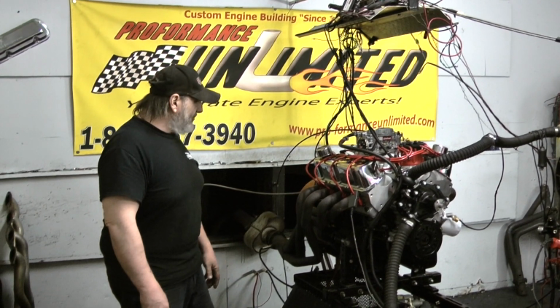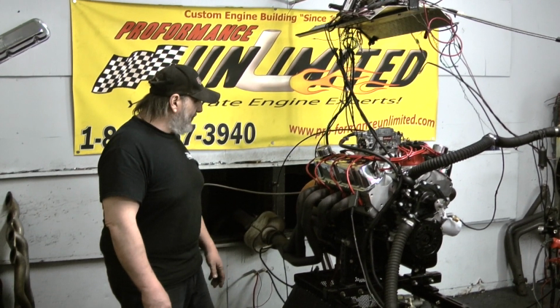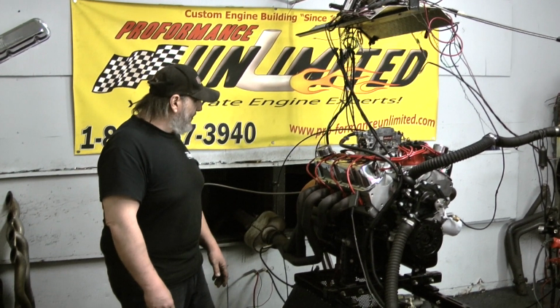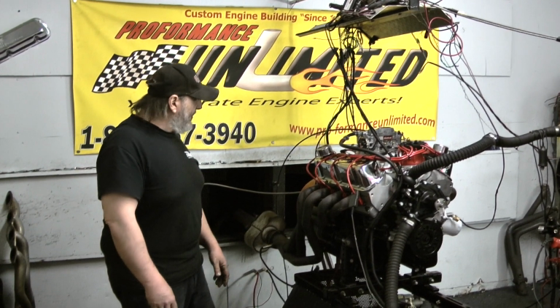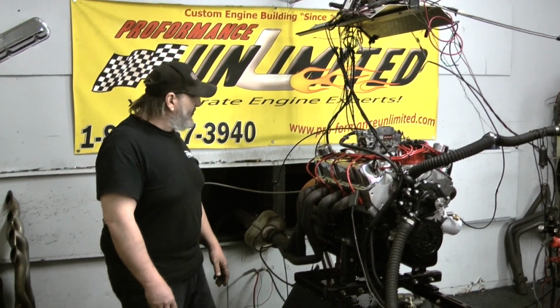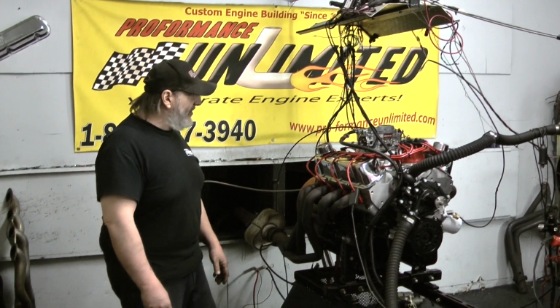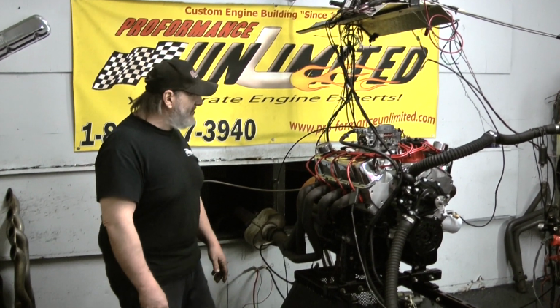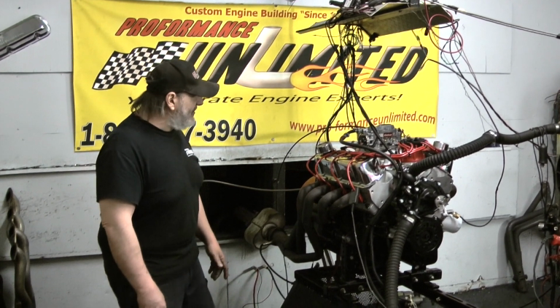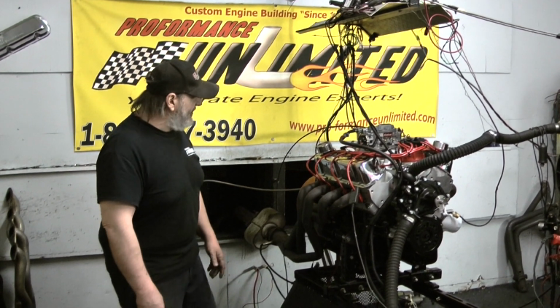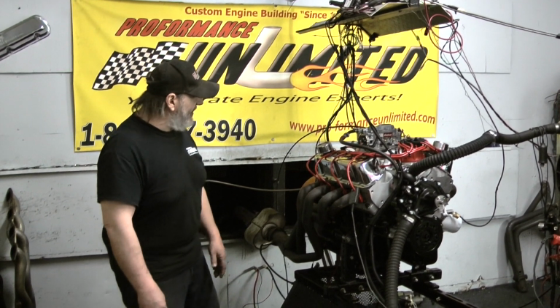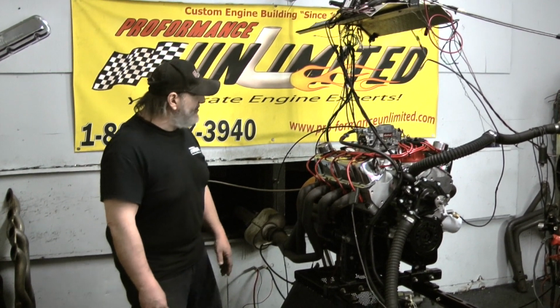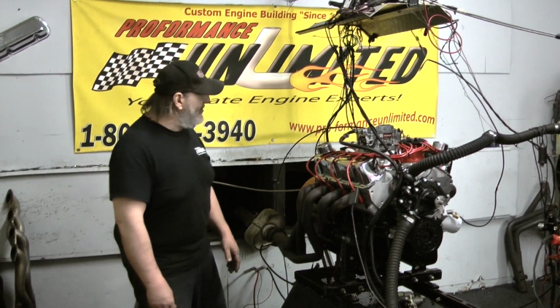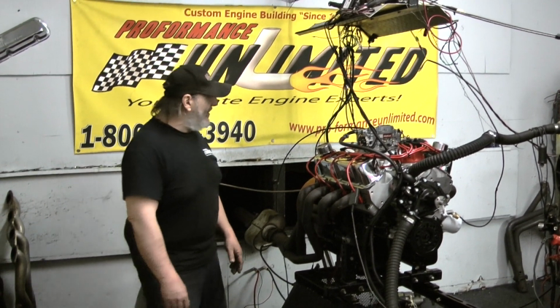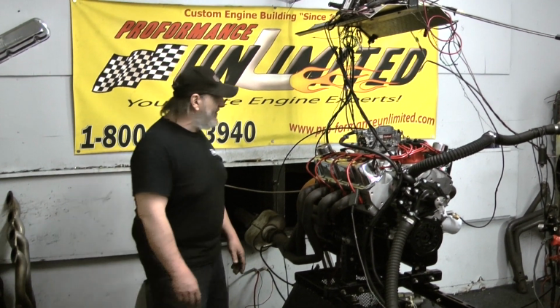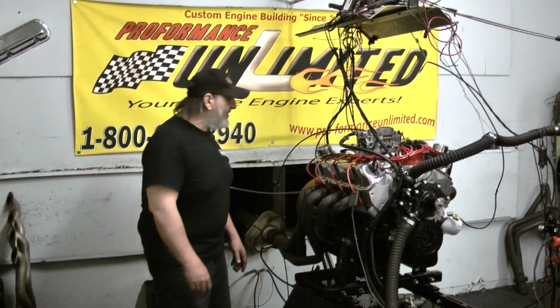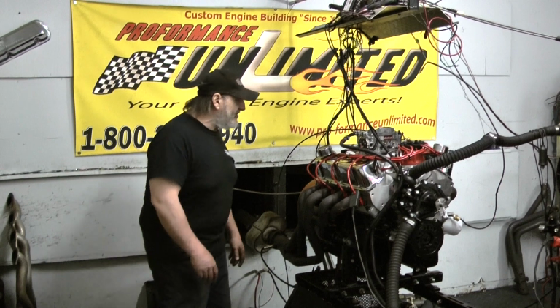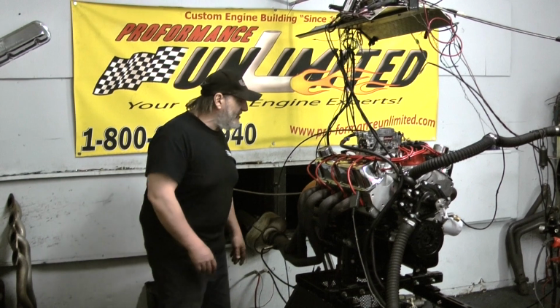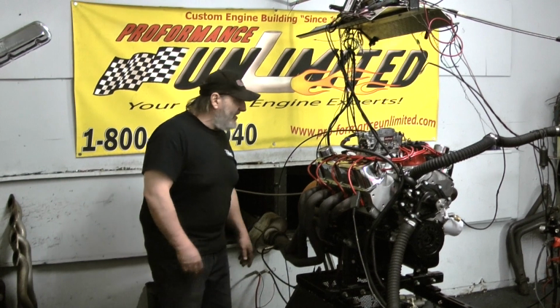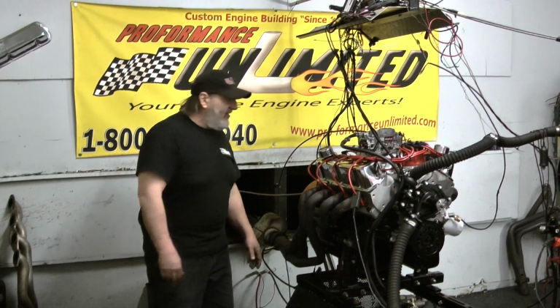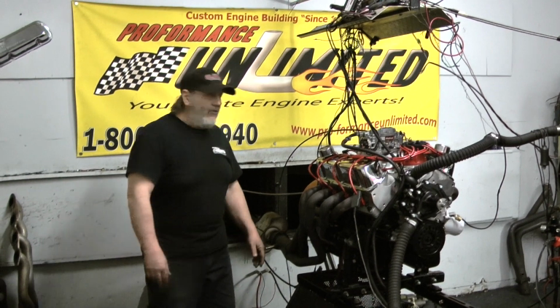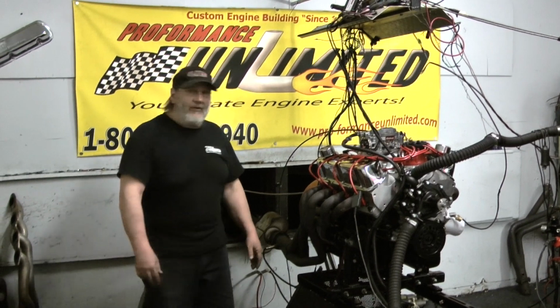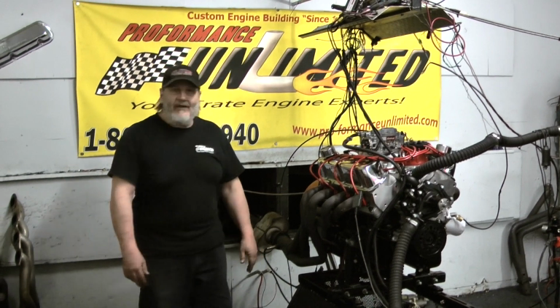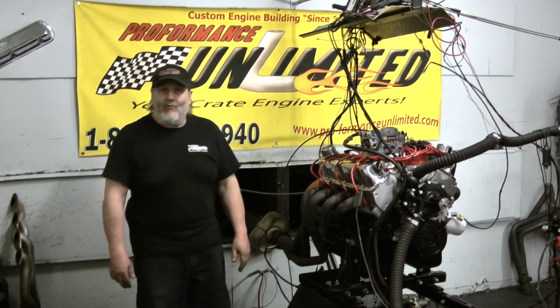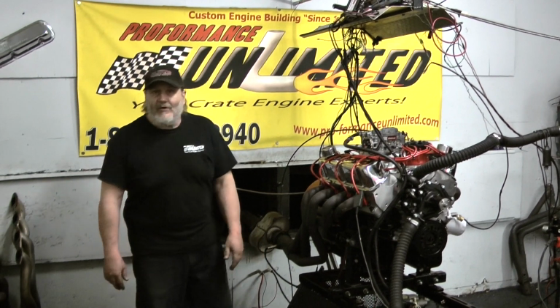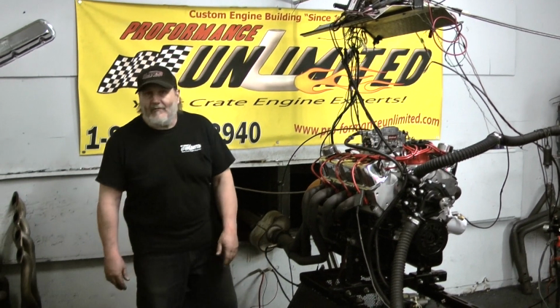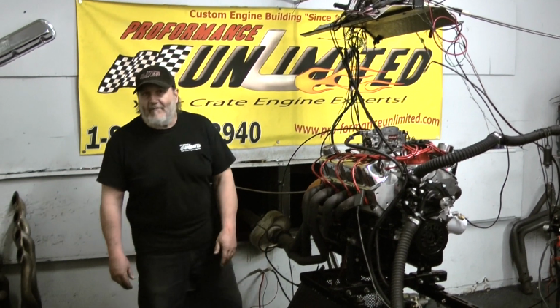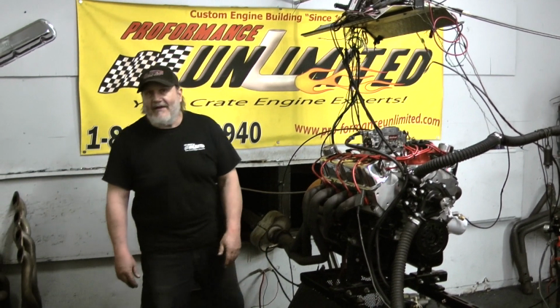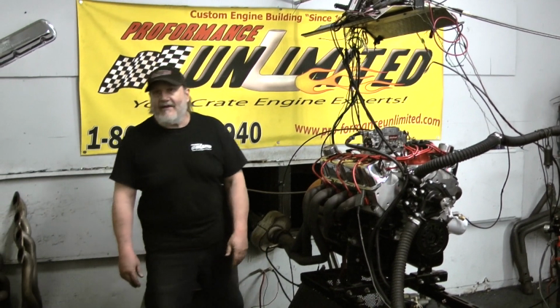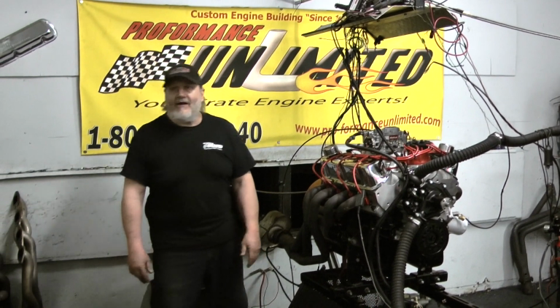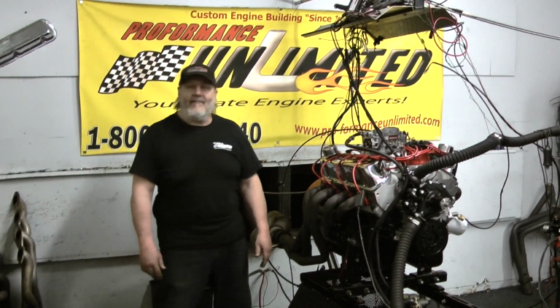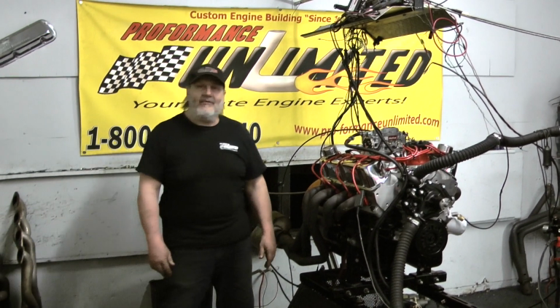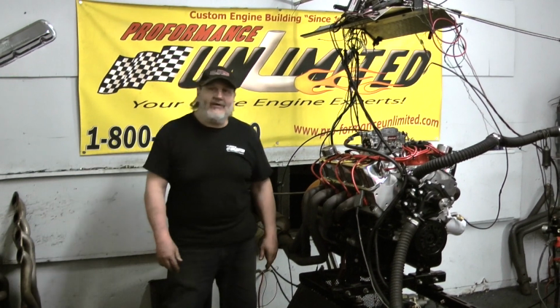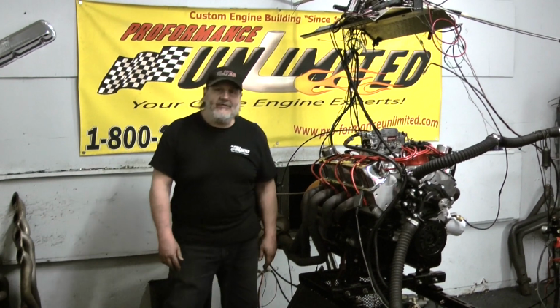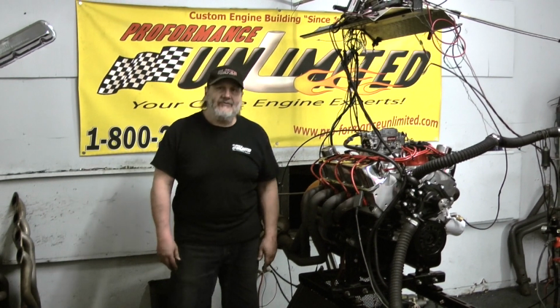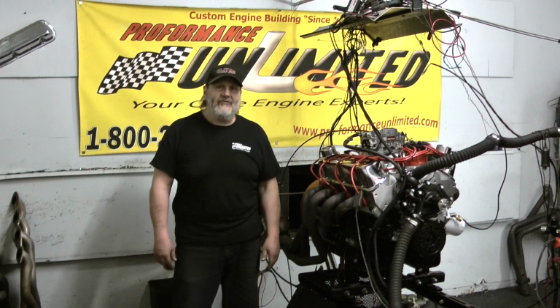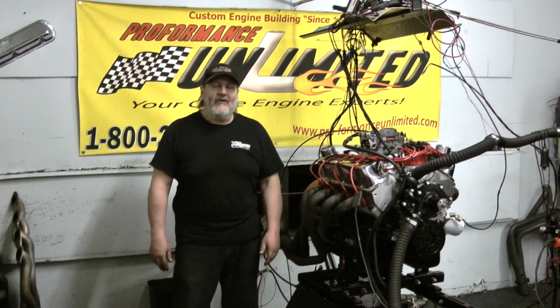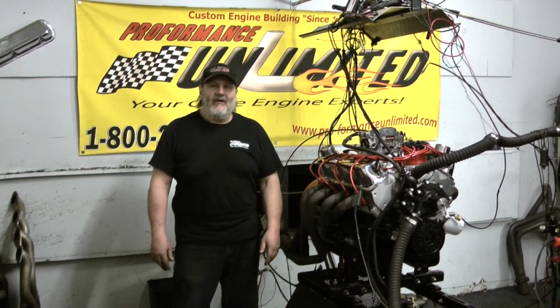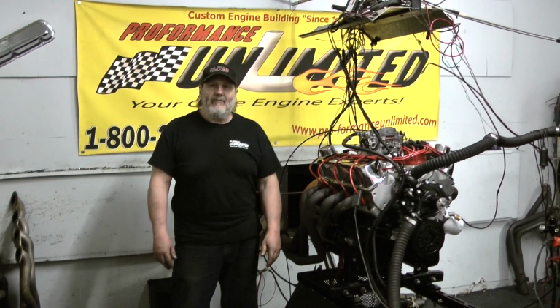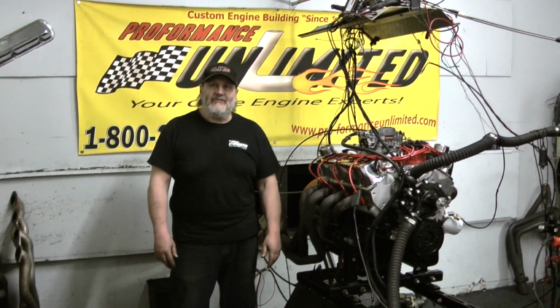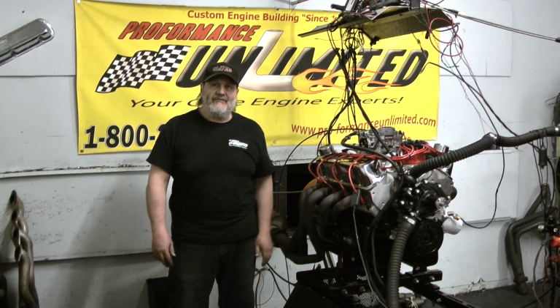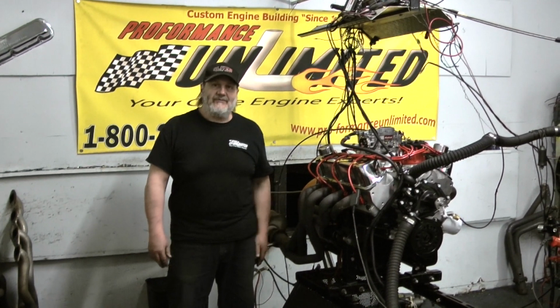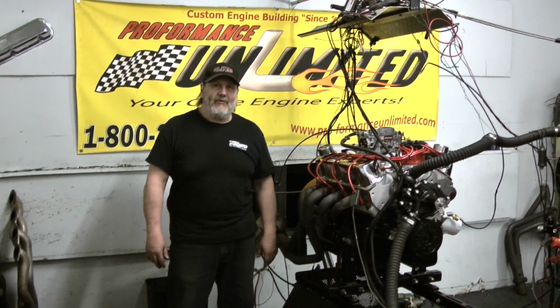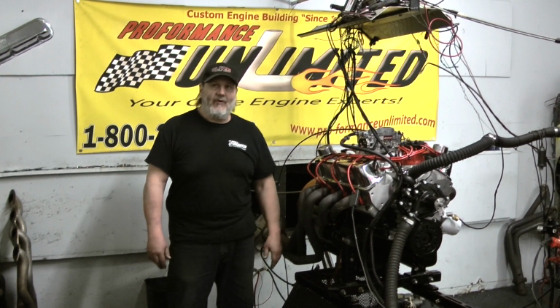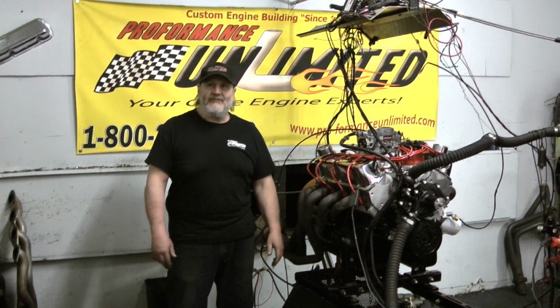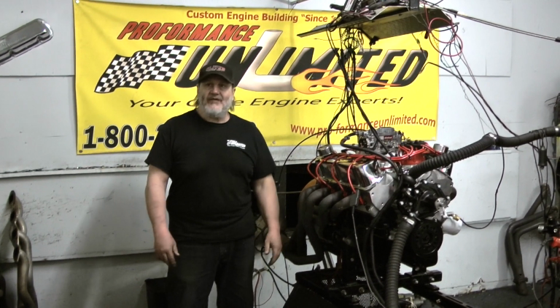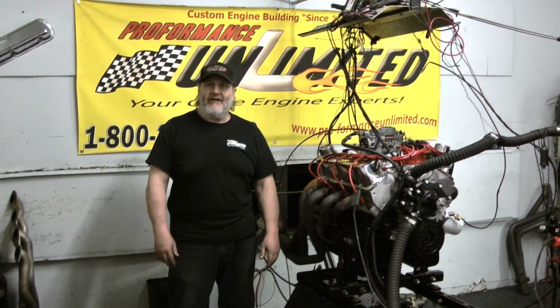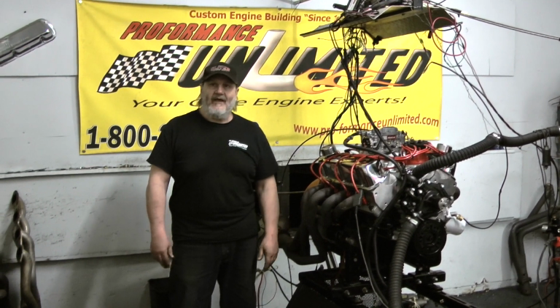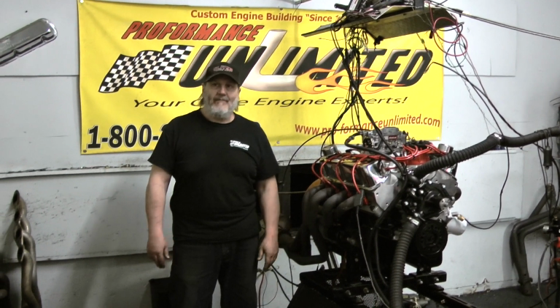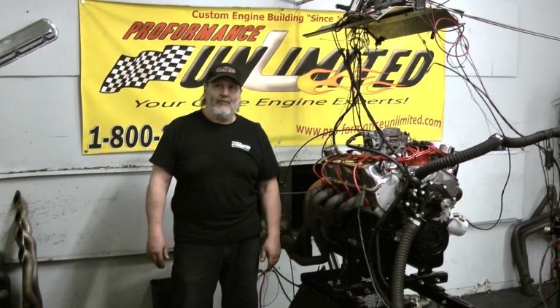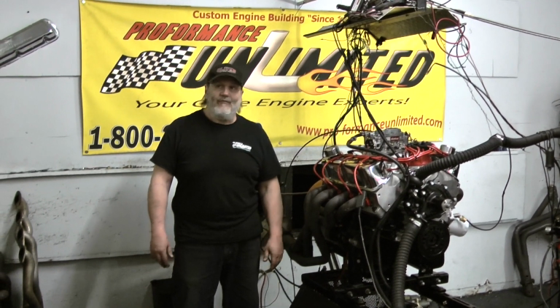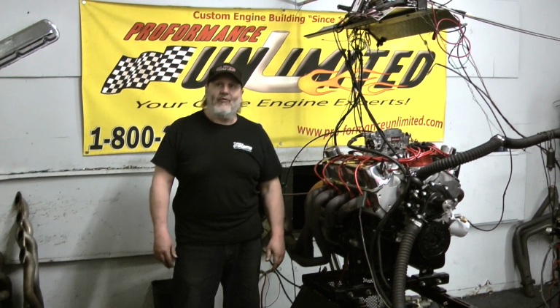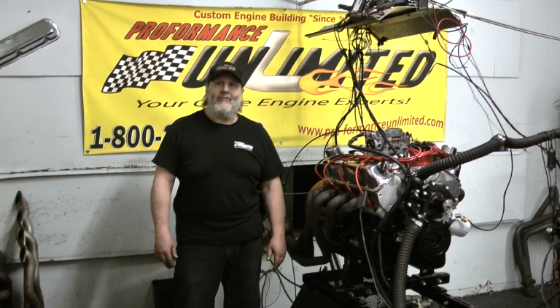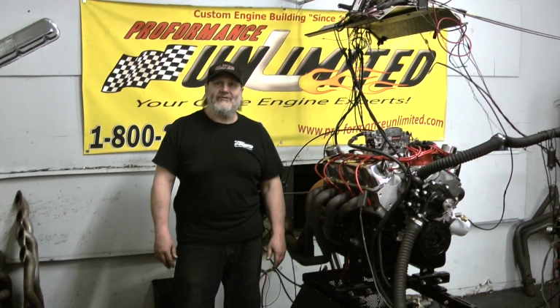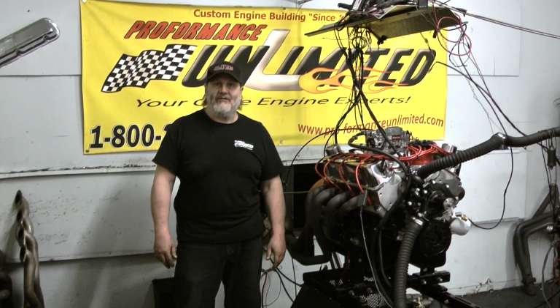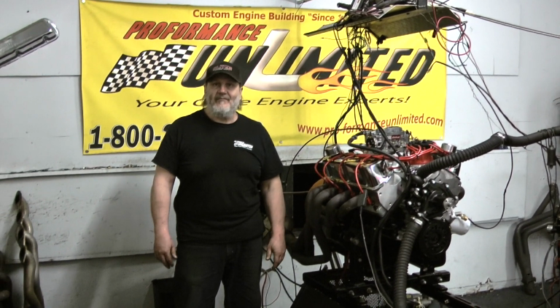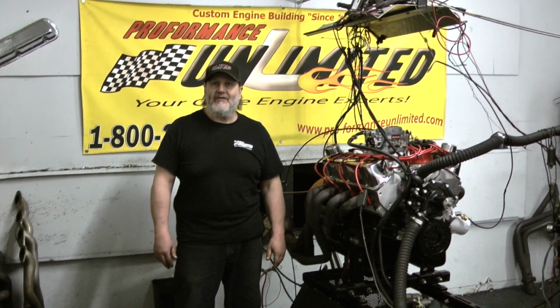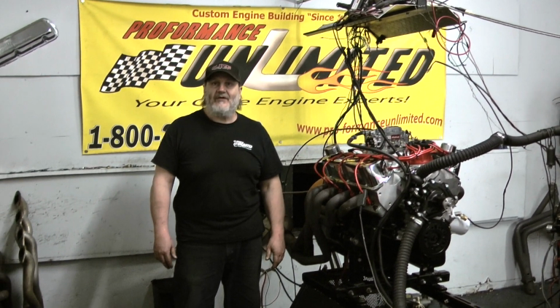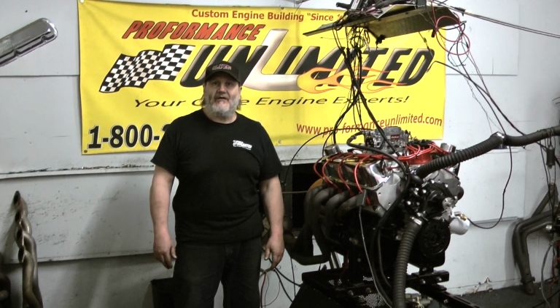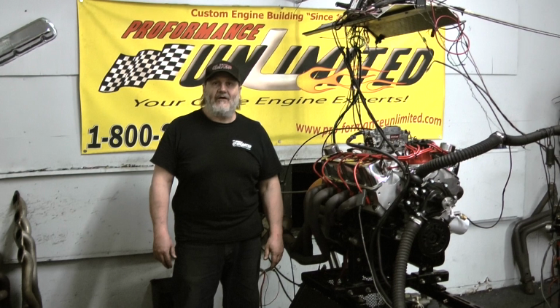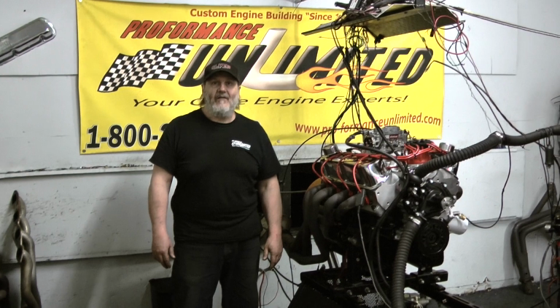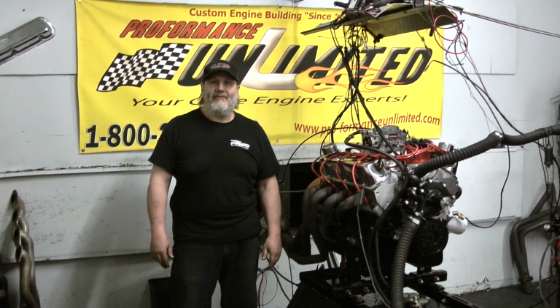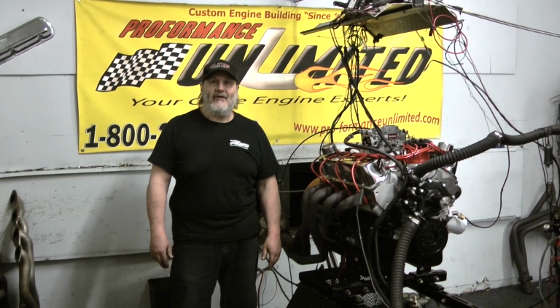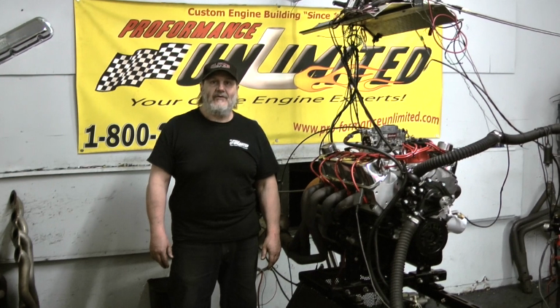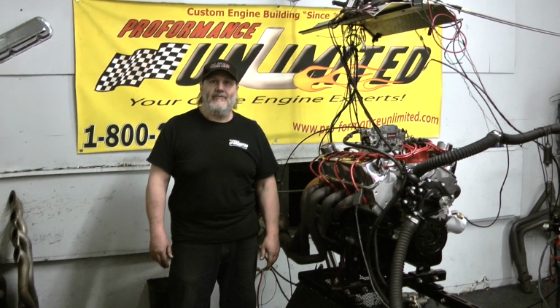So if you're interested in an engine like this, or any one of our many combinations, please visit our website, goperformanceunlimited.com. Thank you.